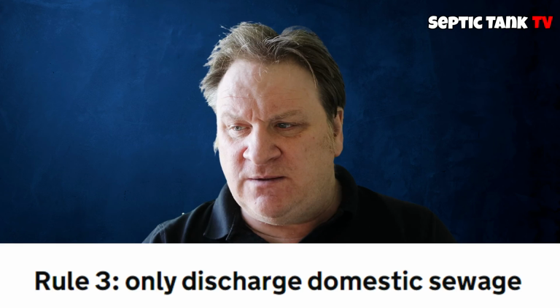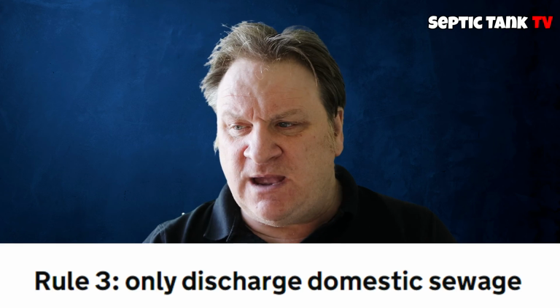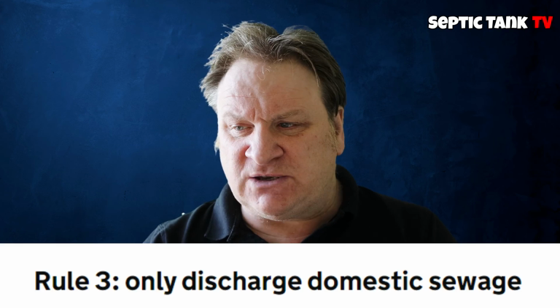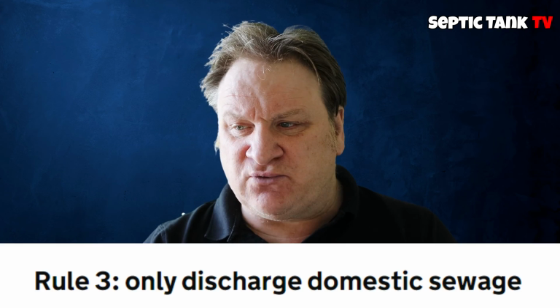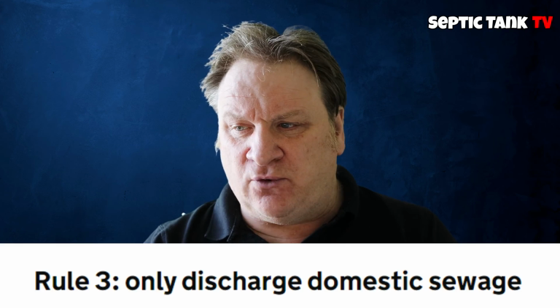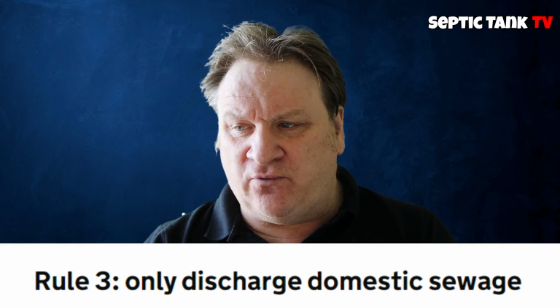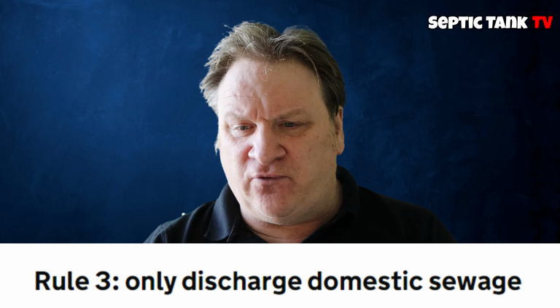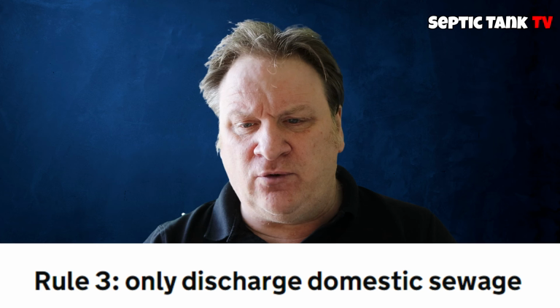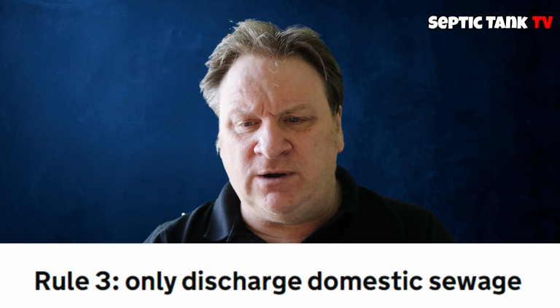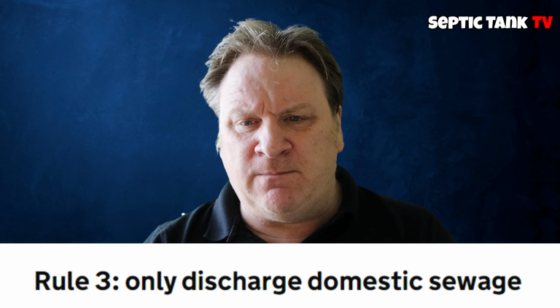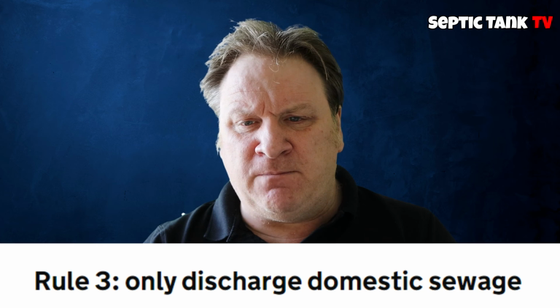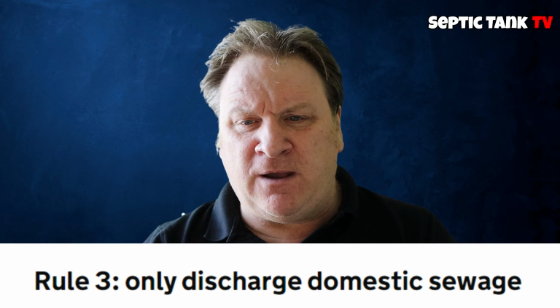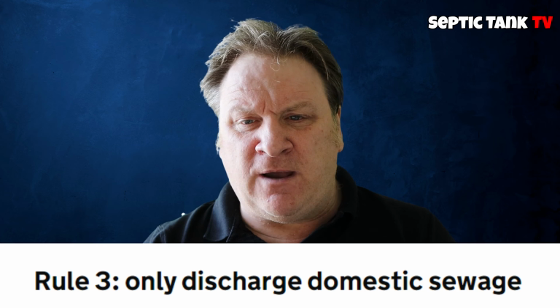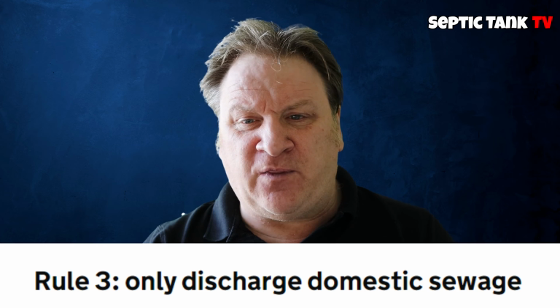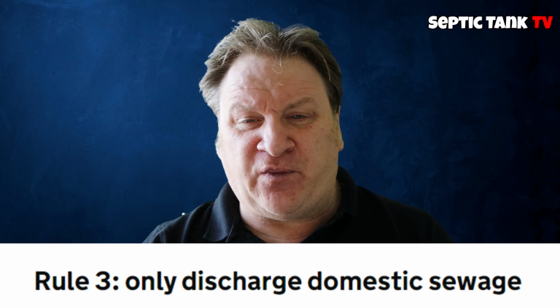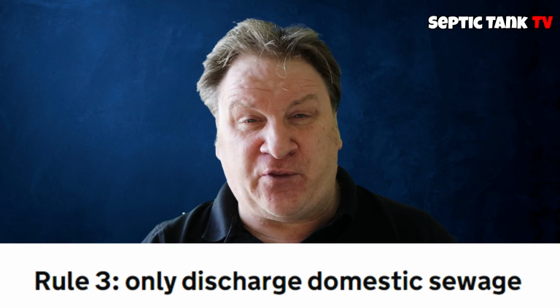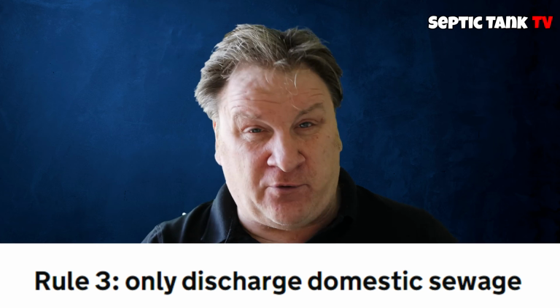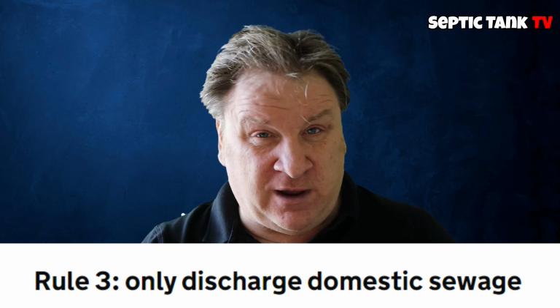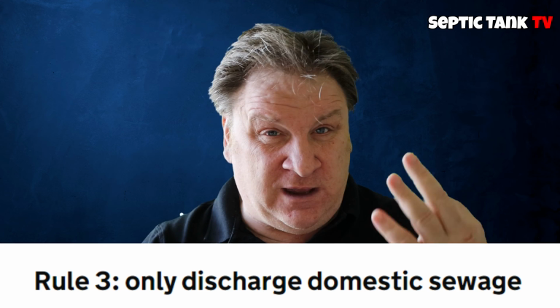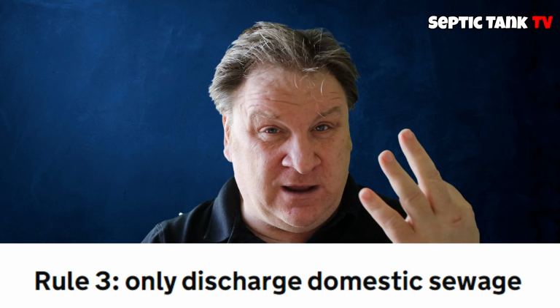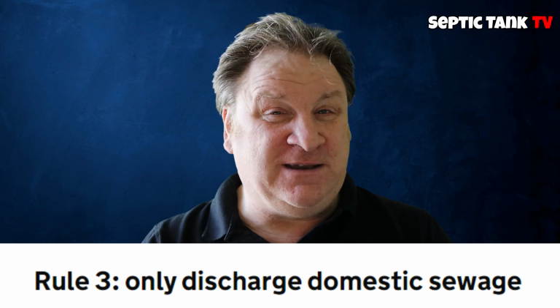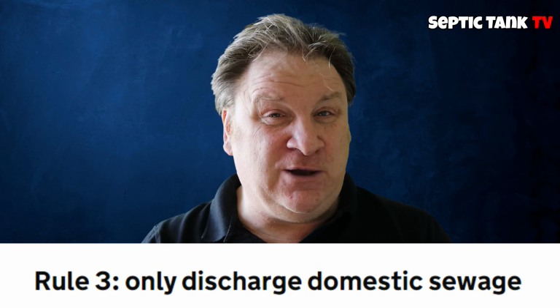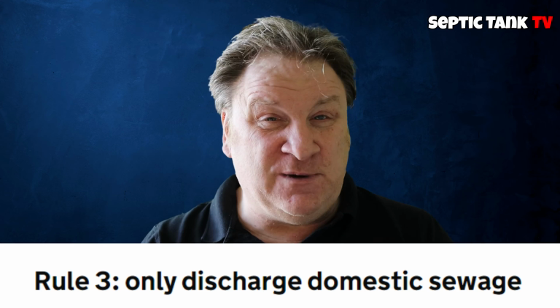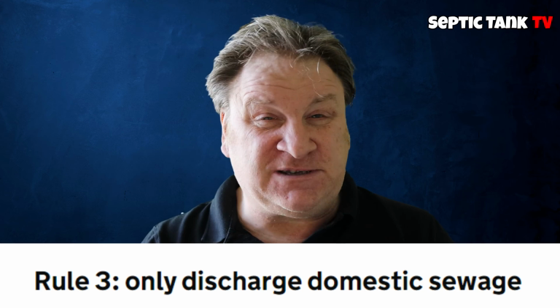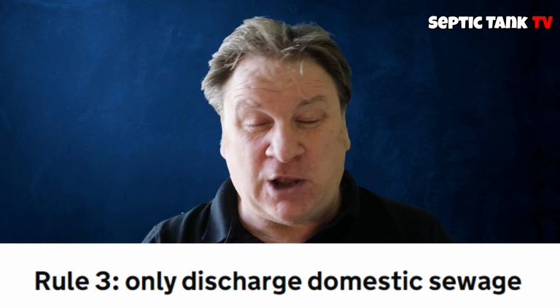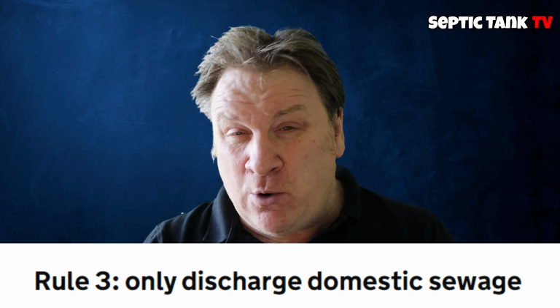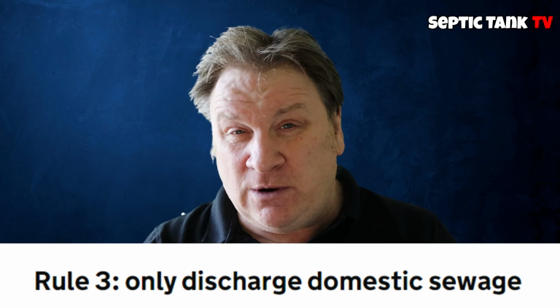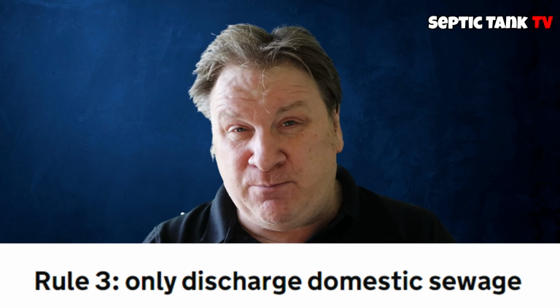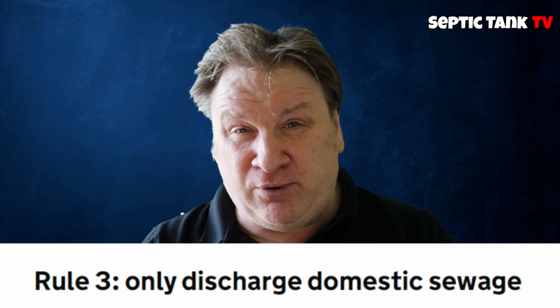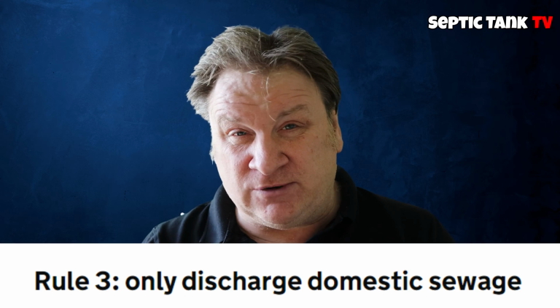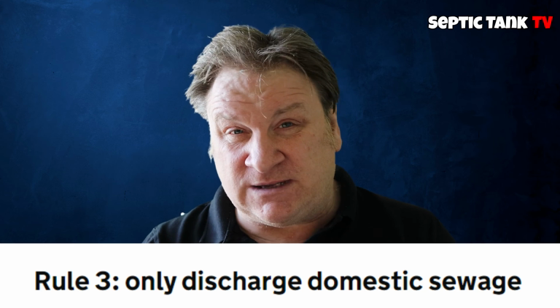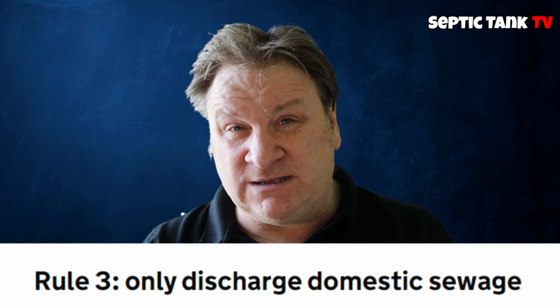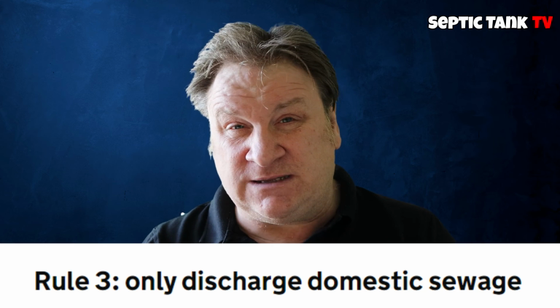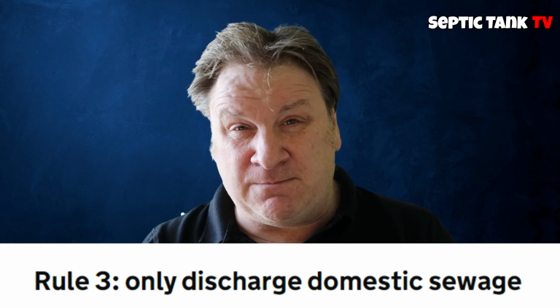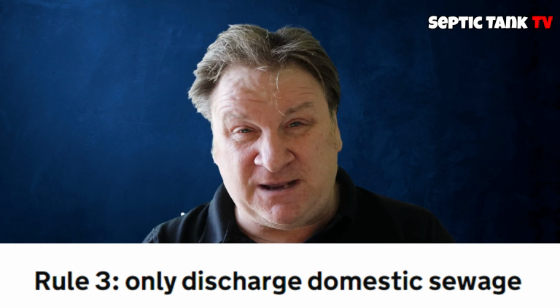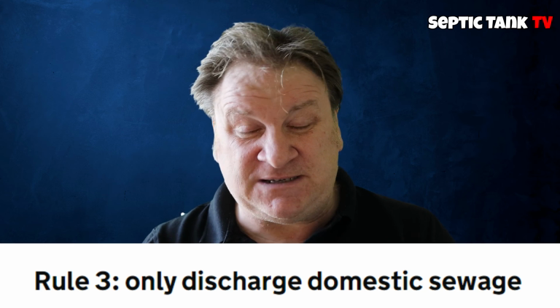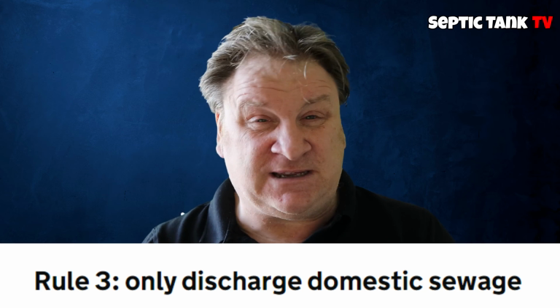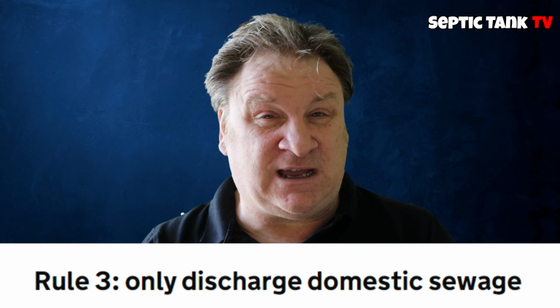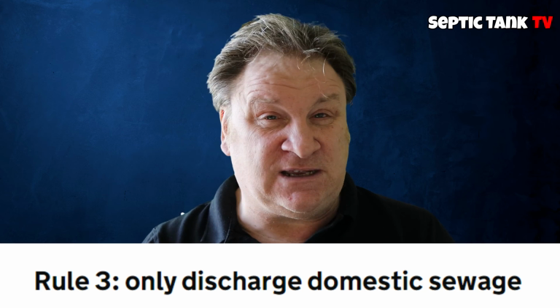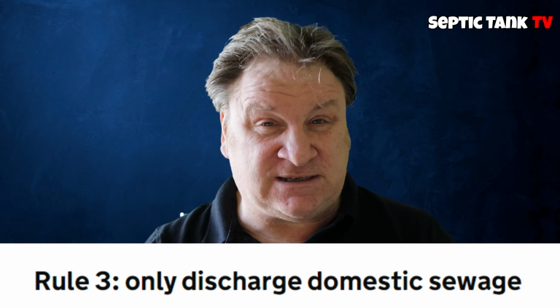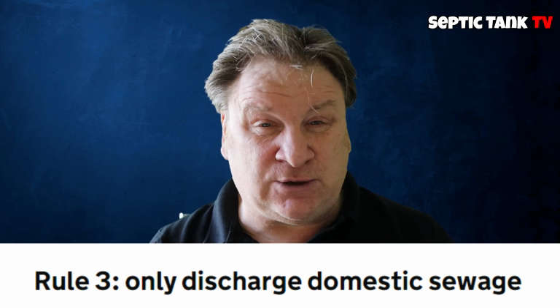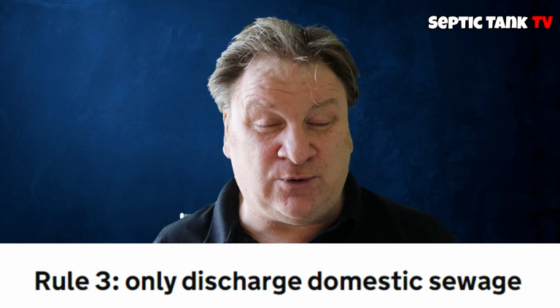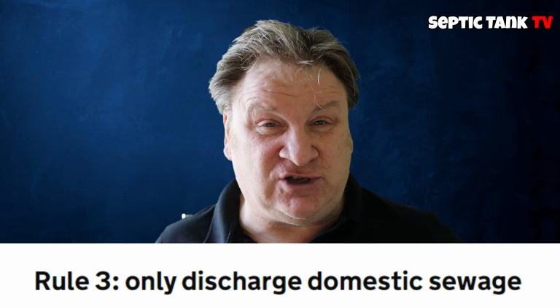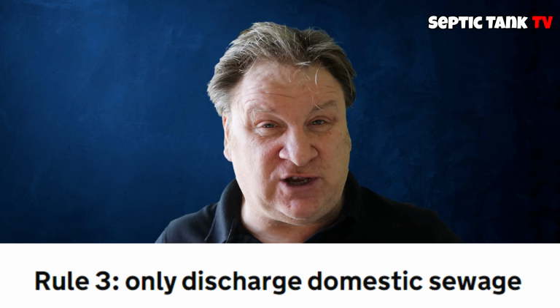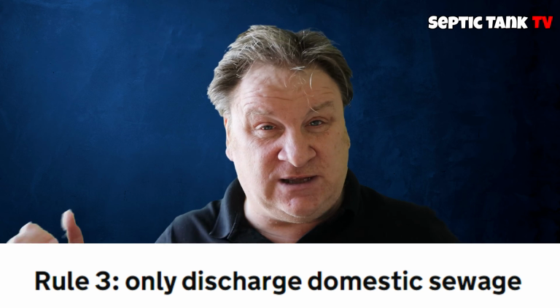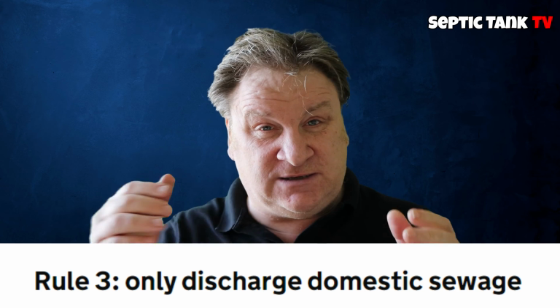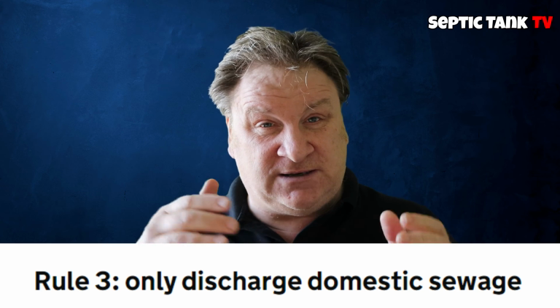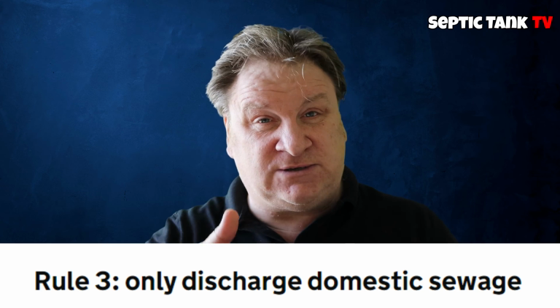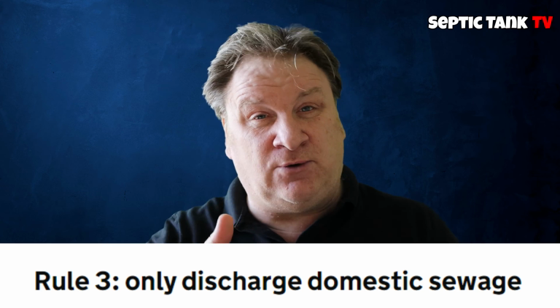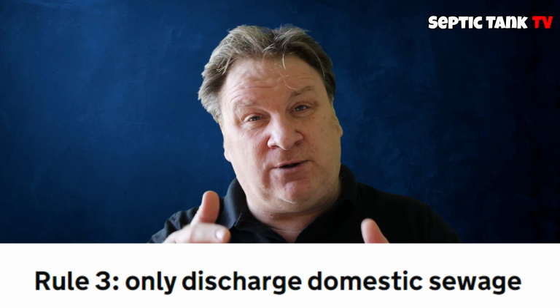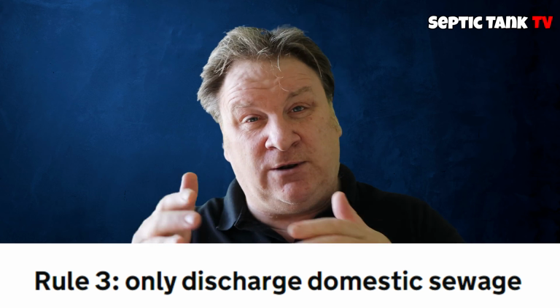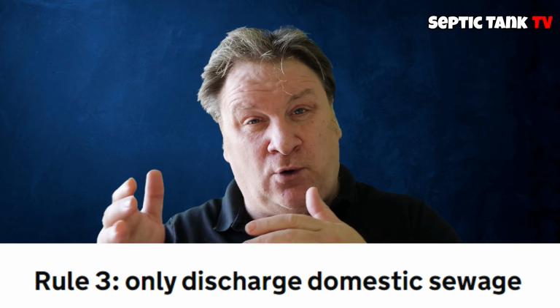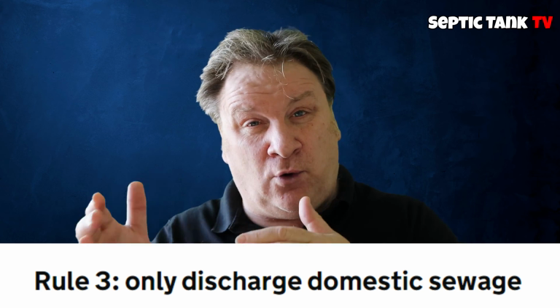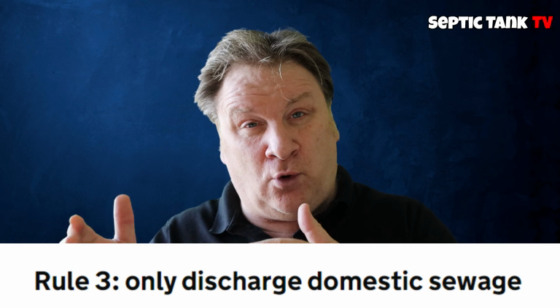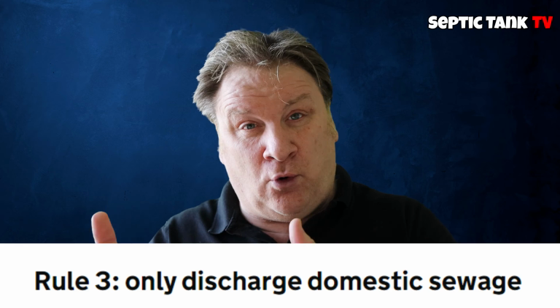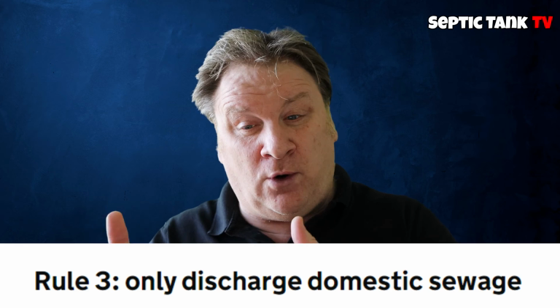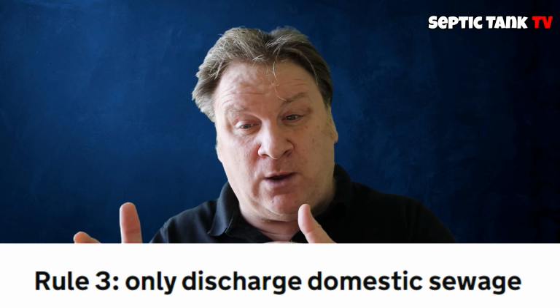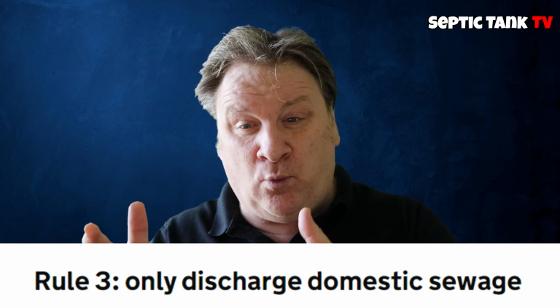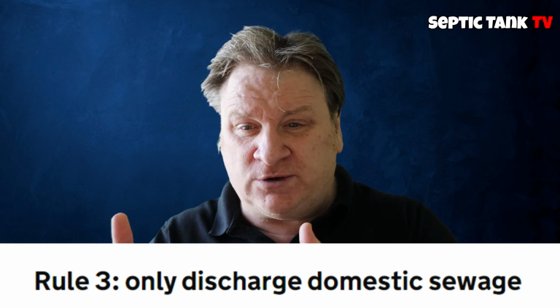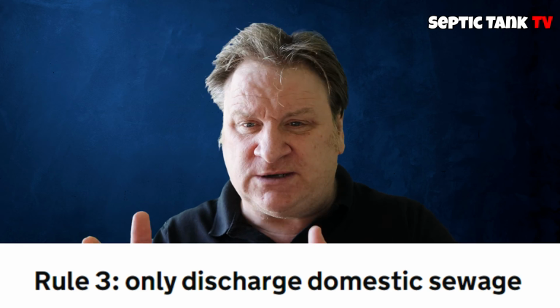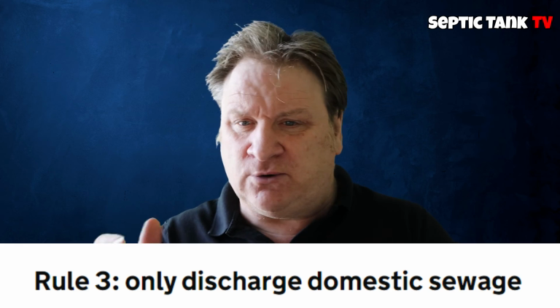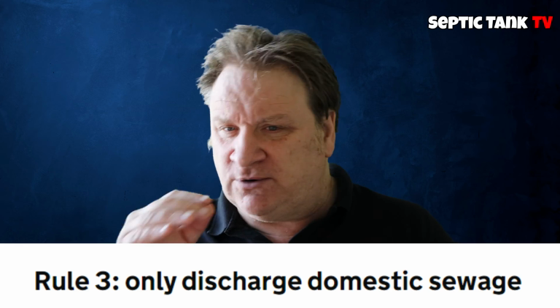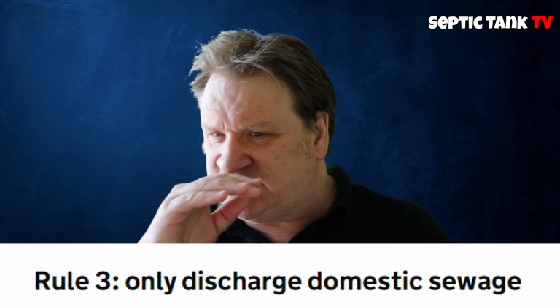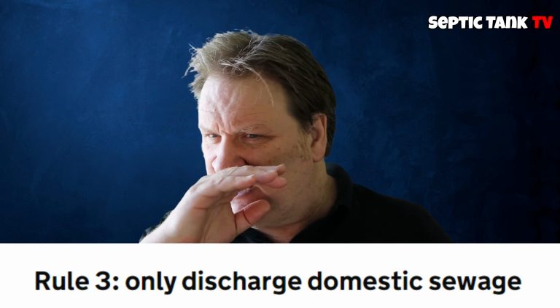Next rule, rule number three: you must only put domestic sewage into the soil or a water course.